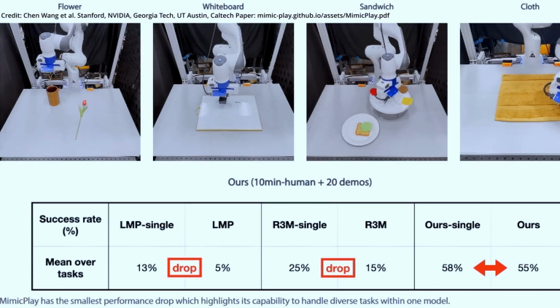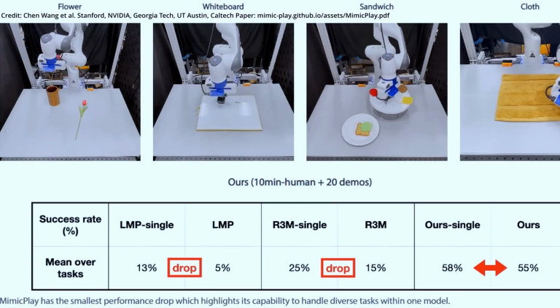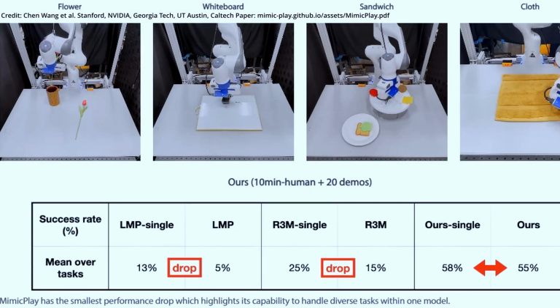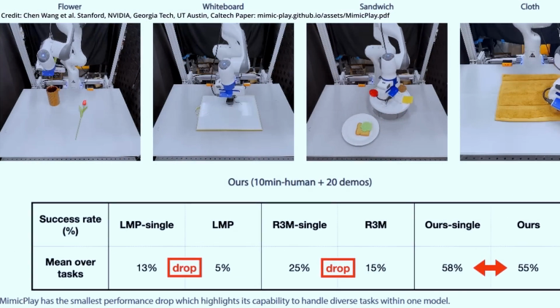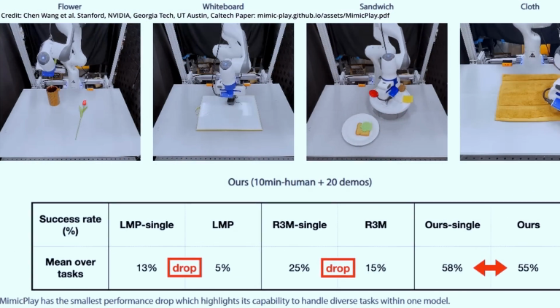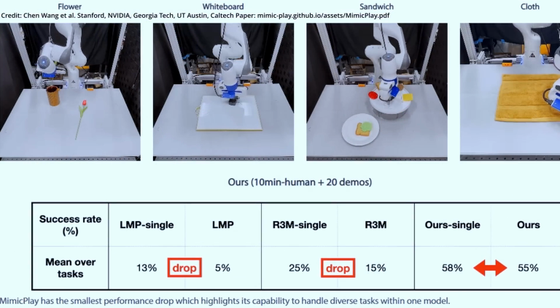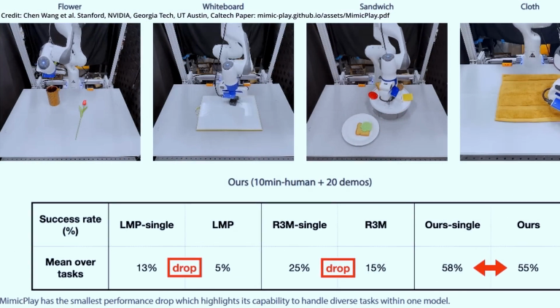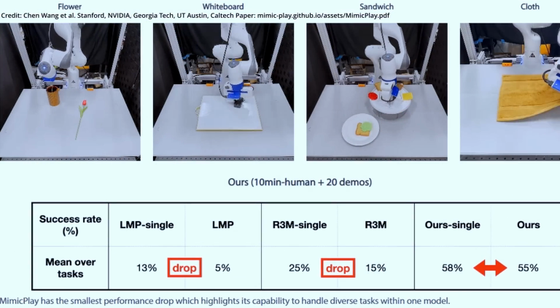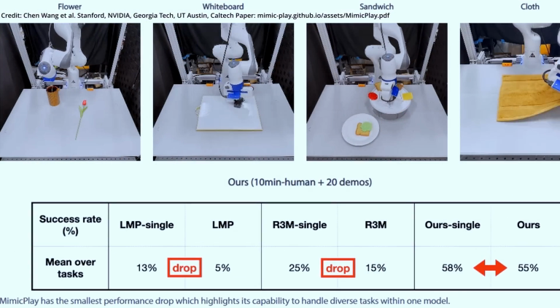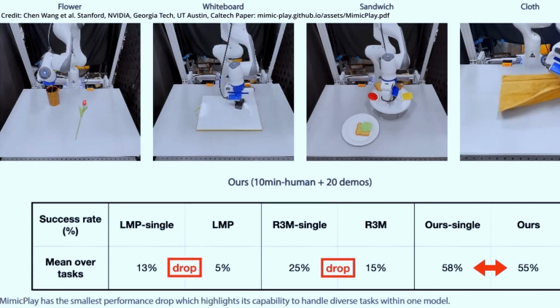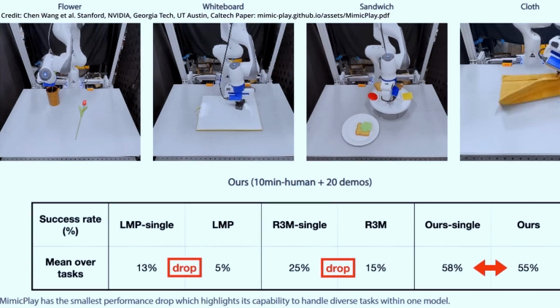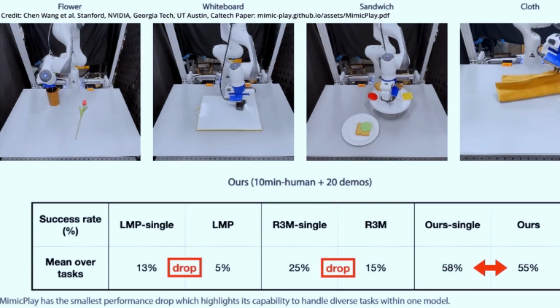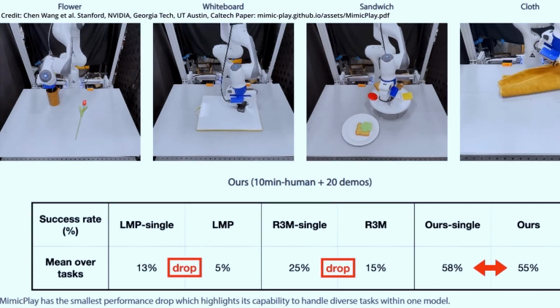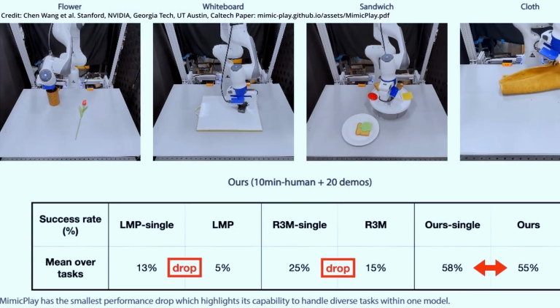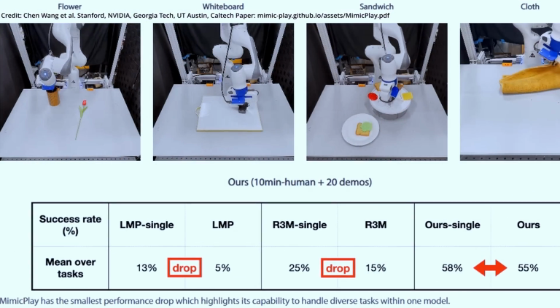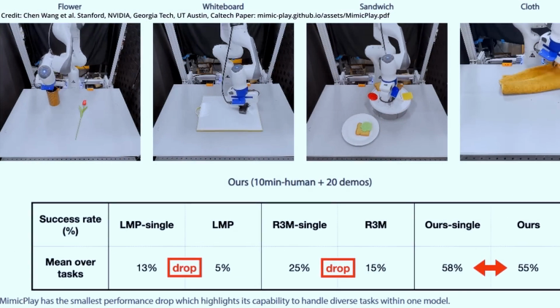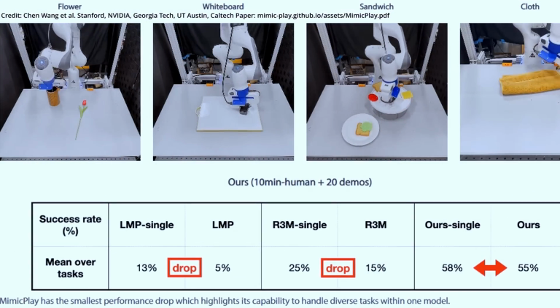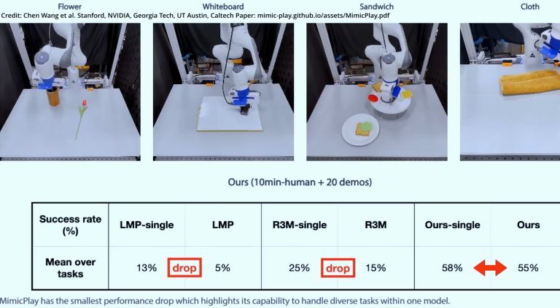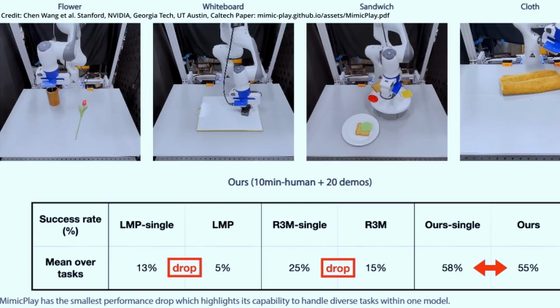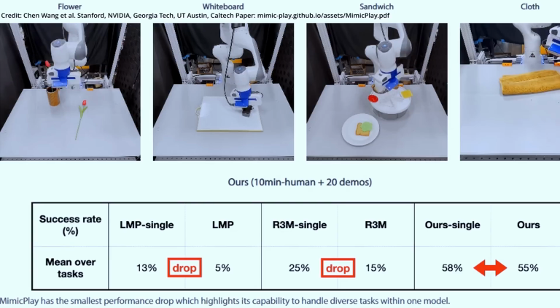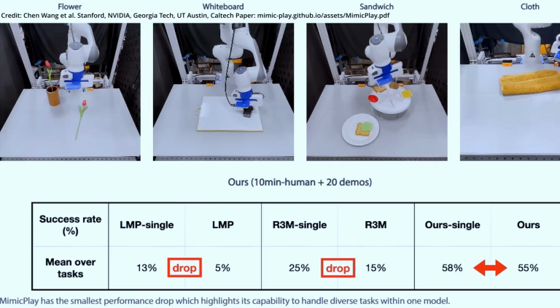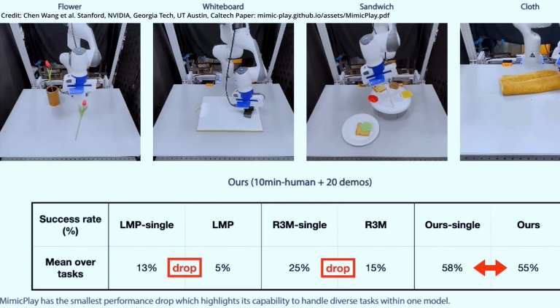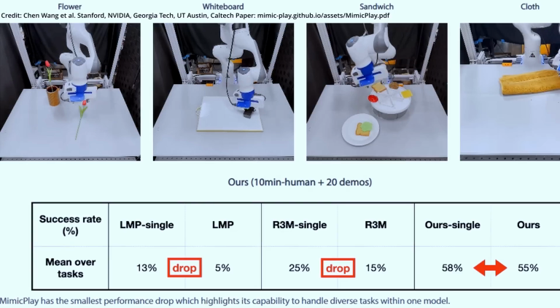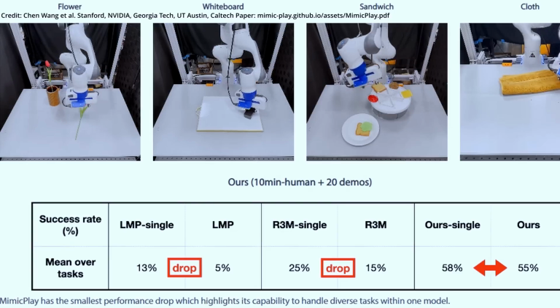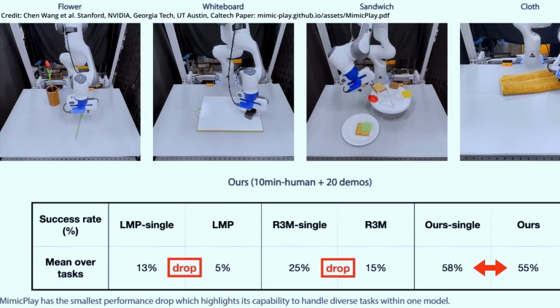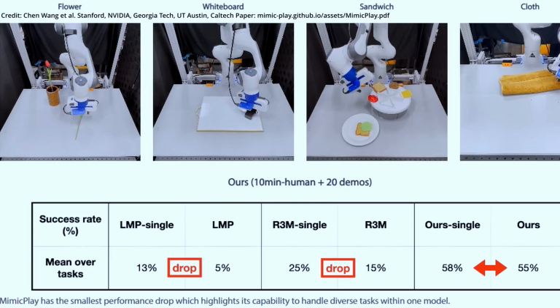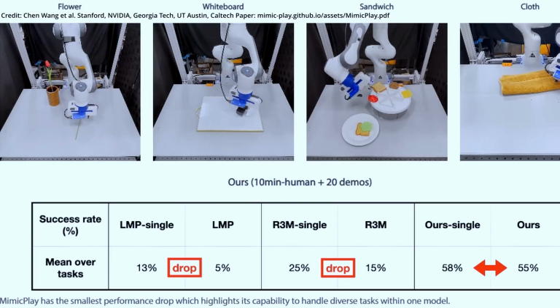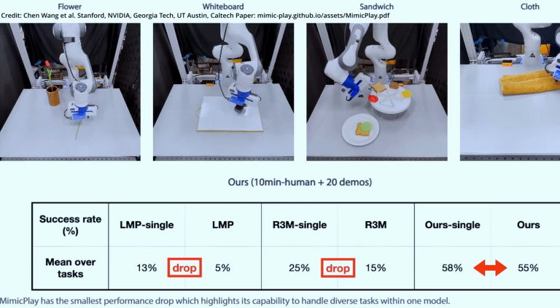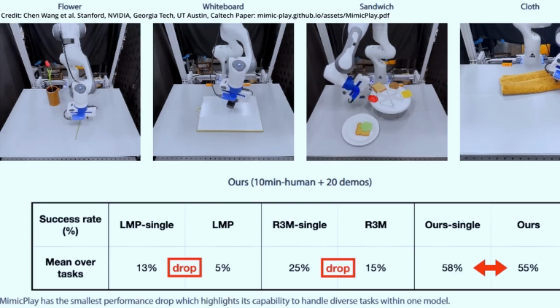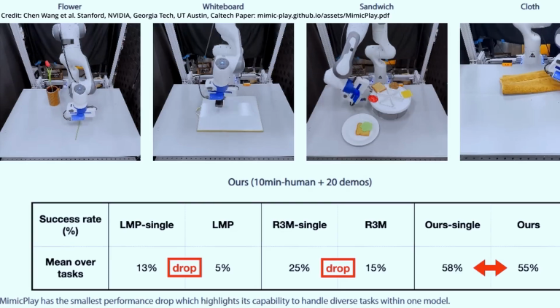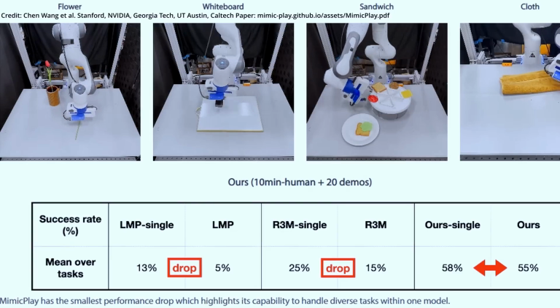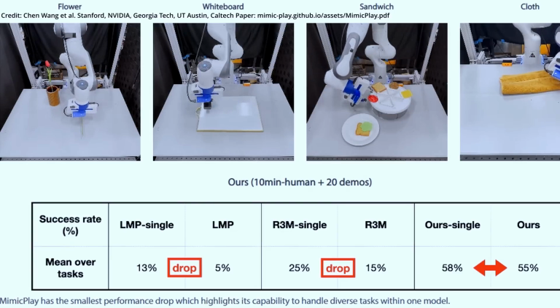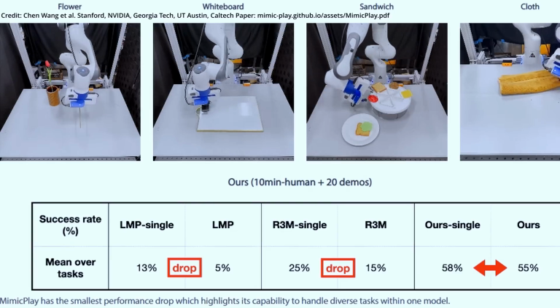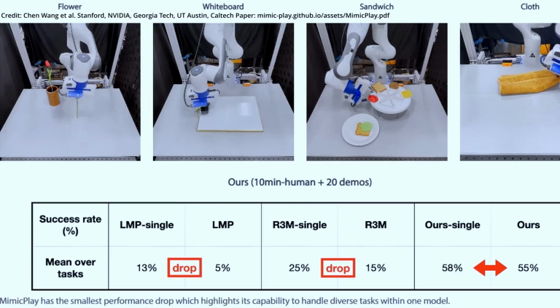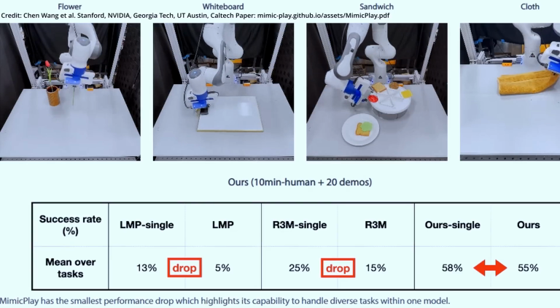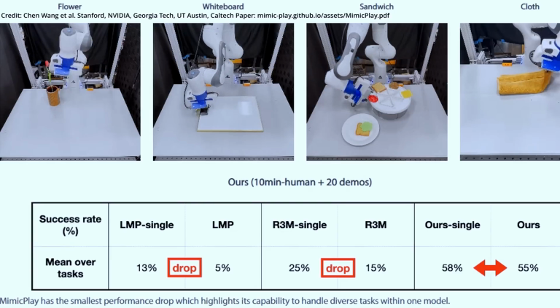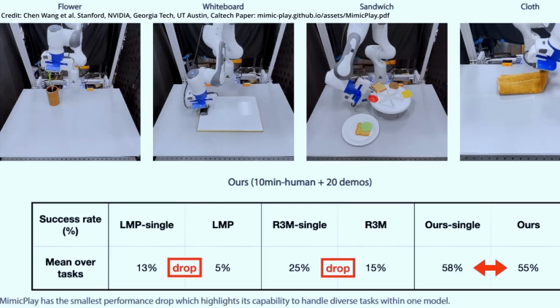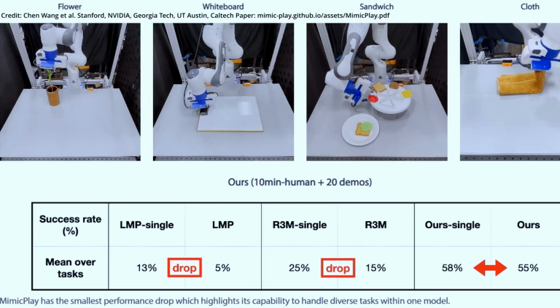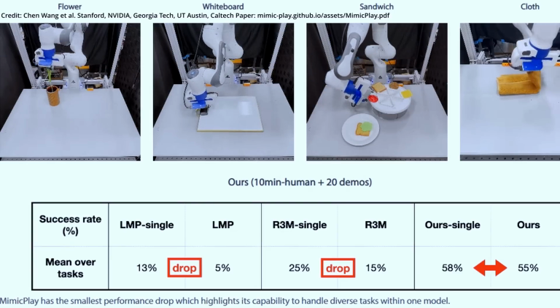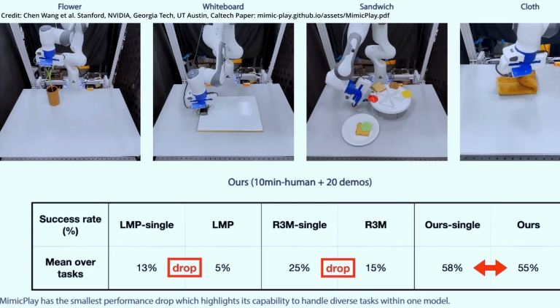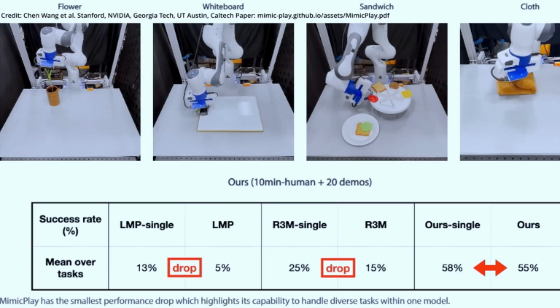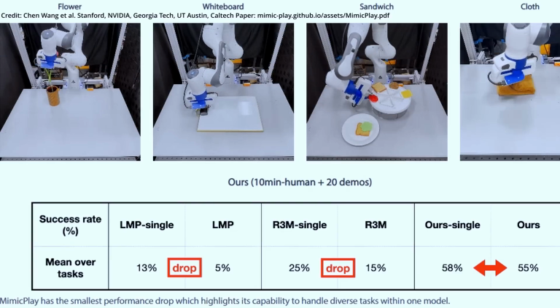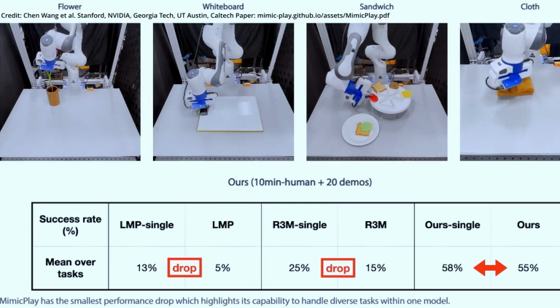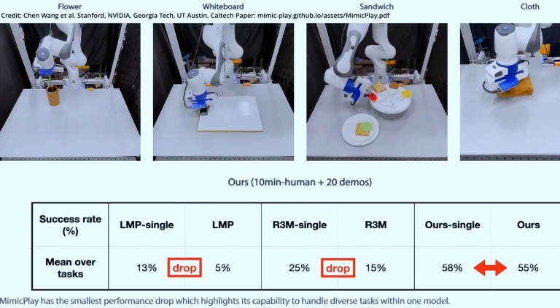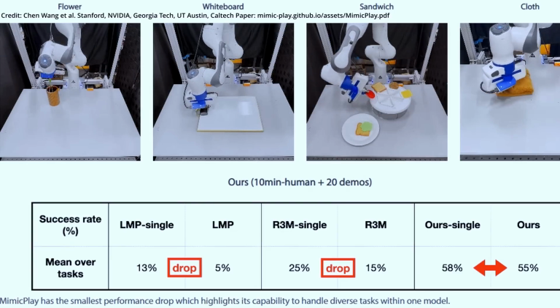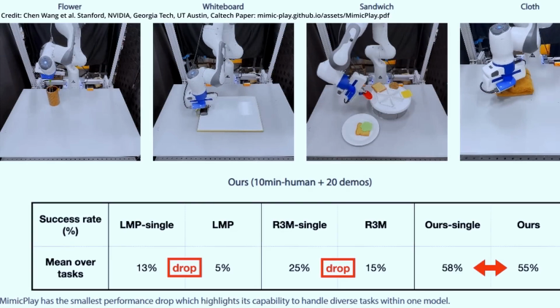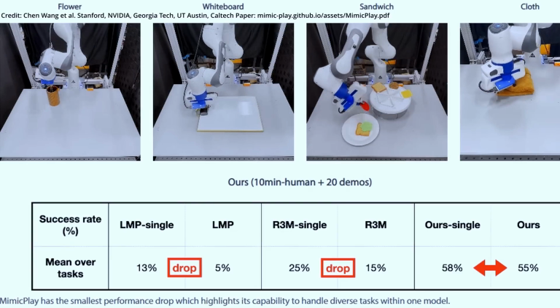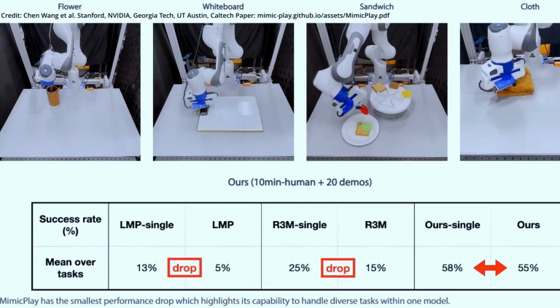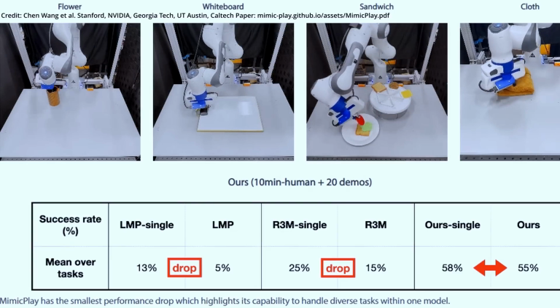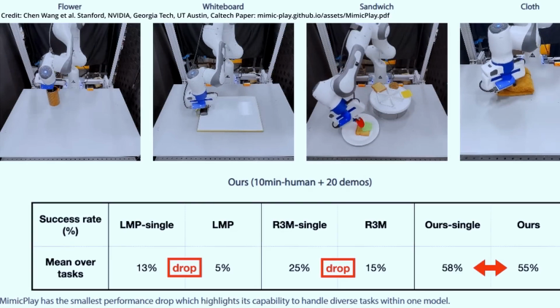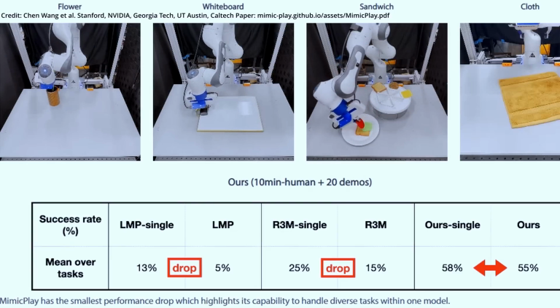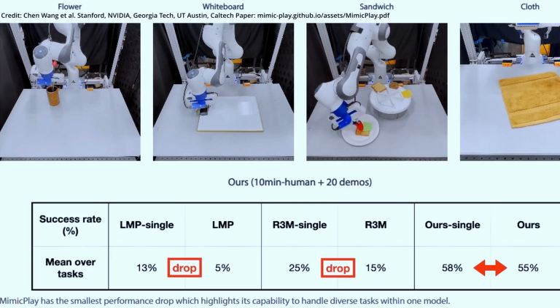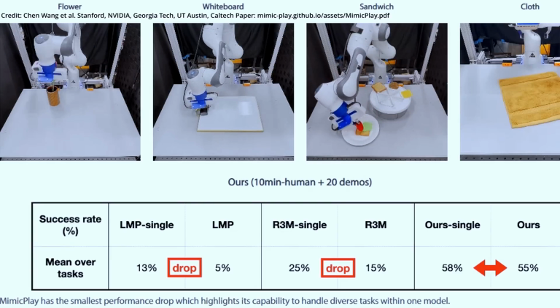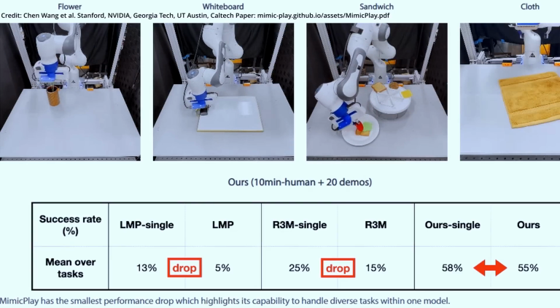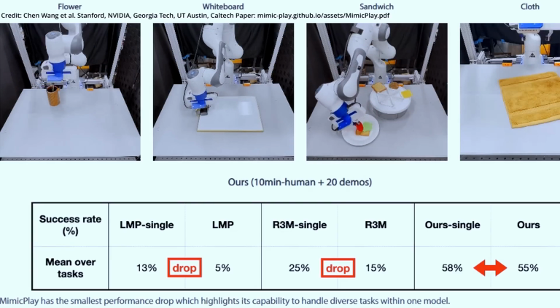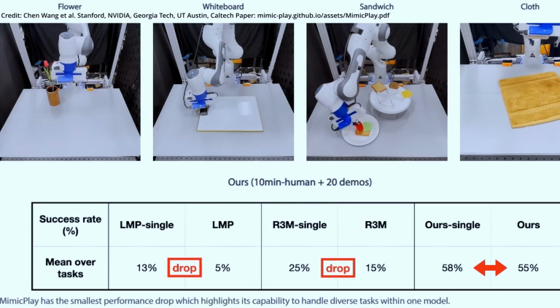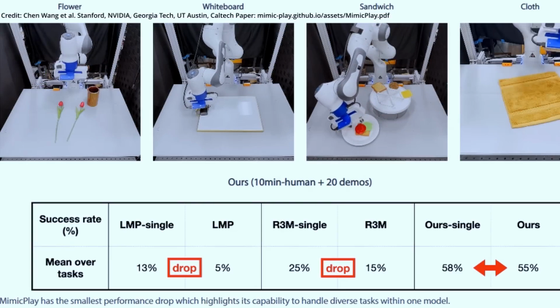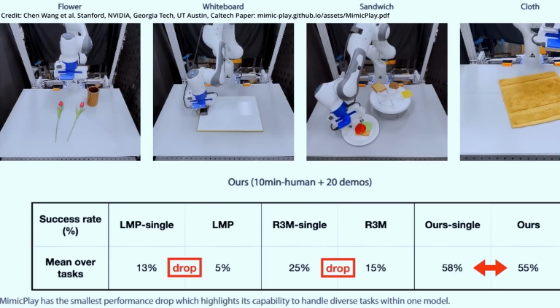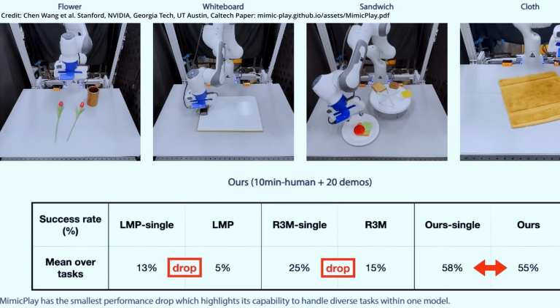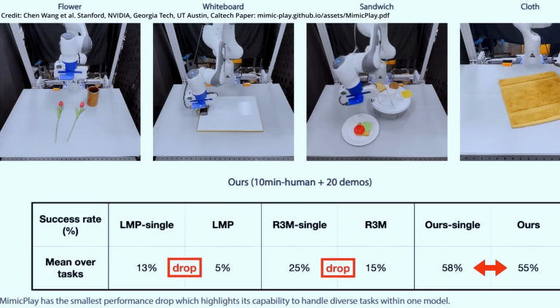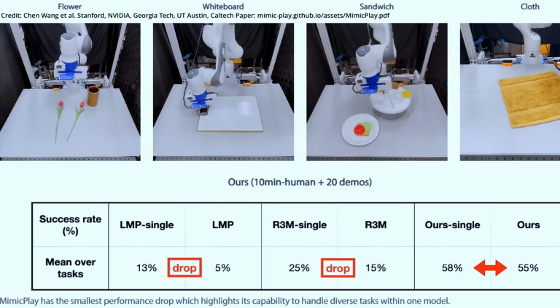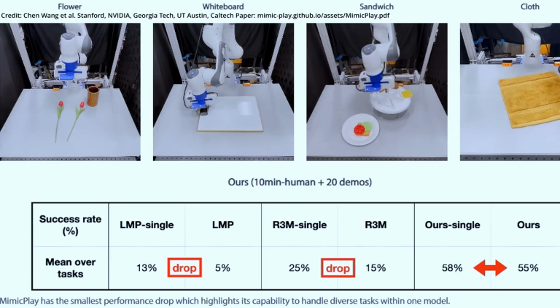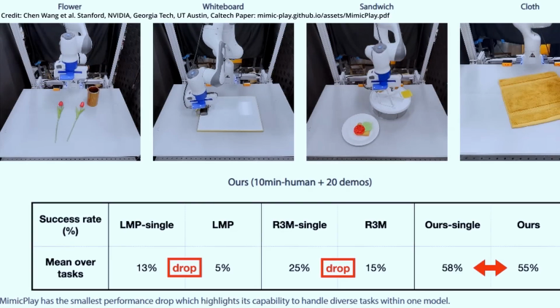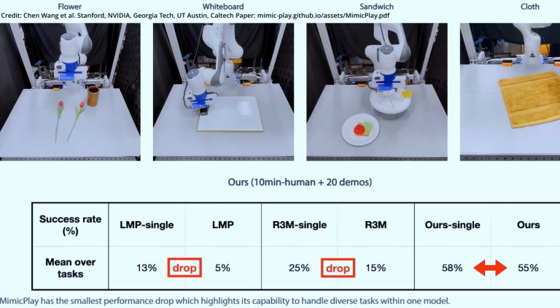Moreover, after just 10 minutes of training, Mimic Play can generalize to new tasks with unseen temporal compositions.